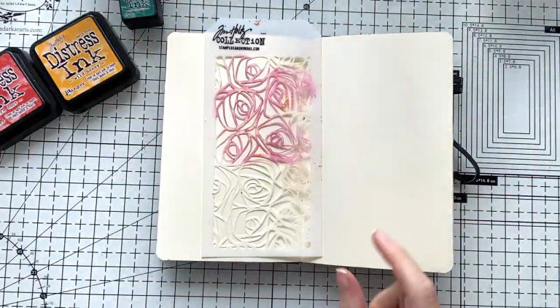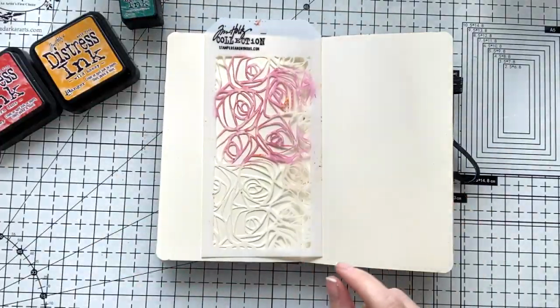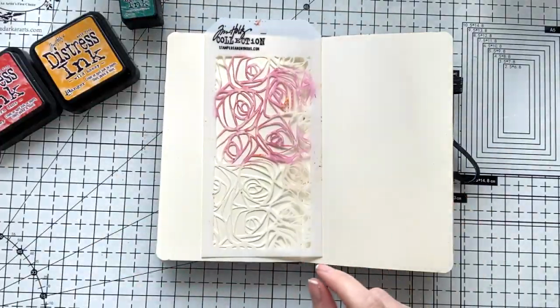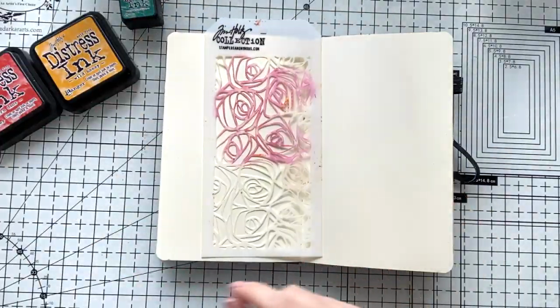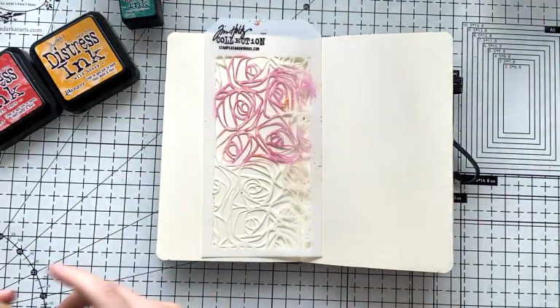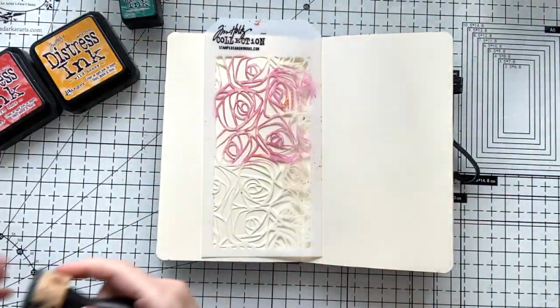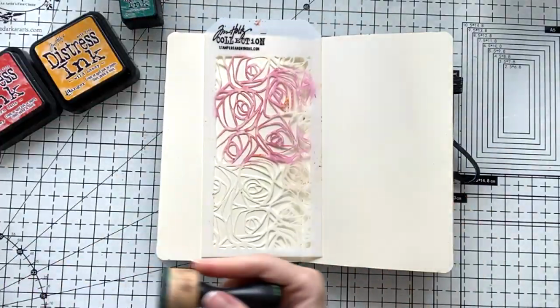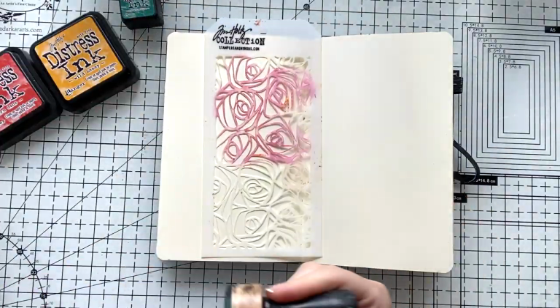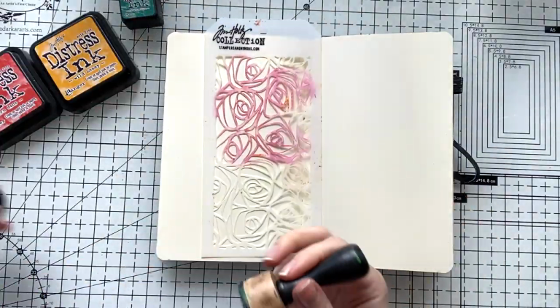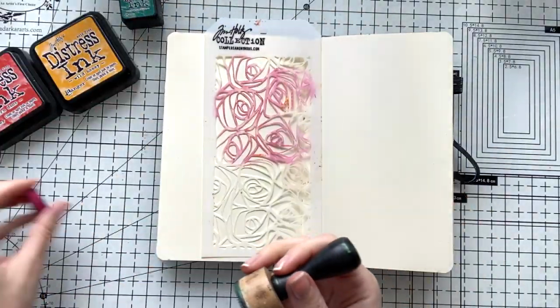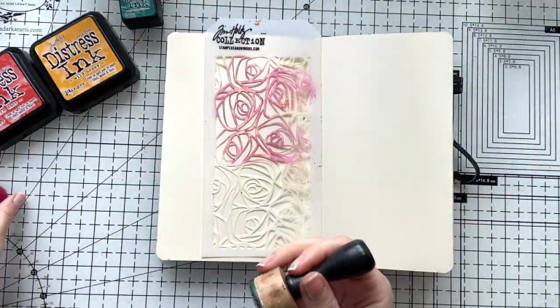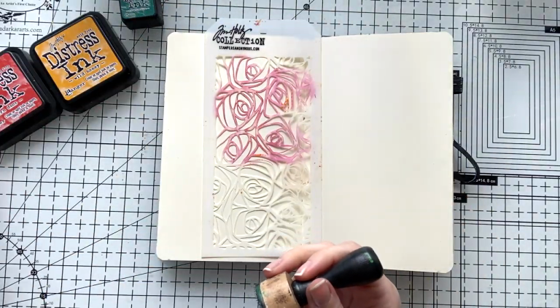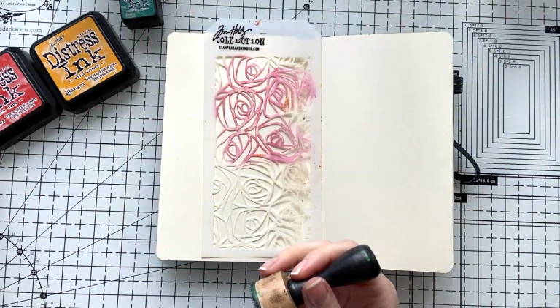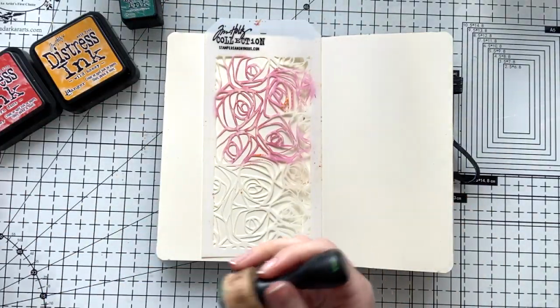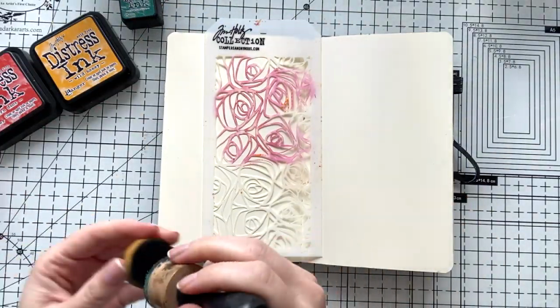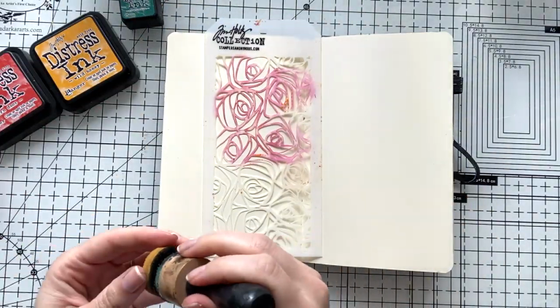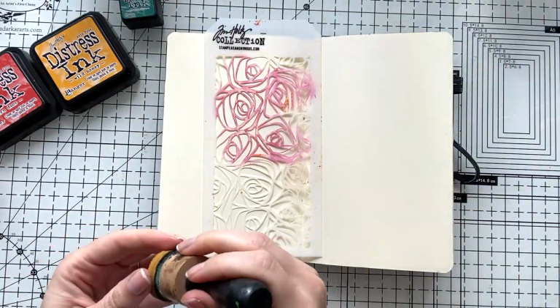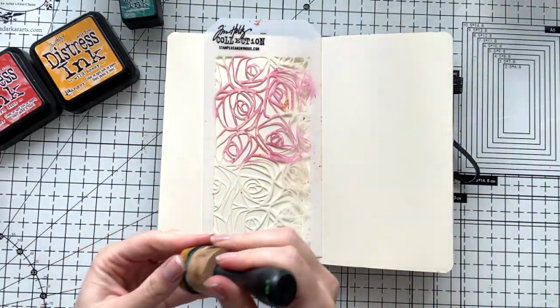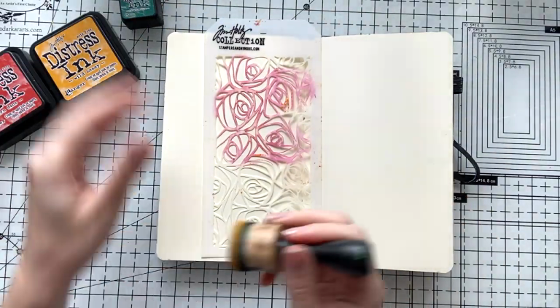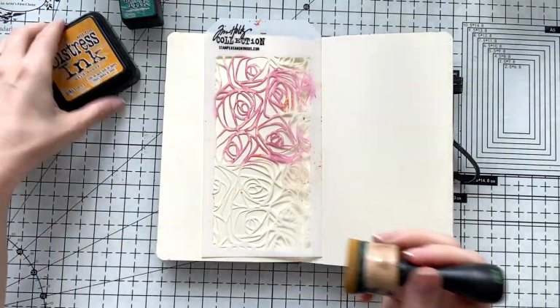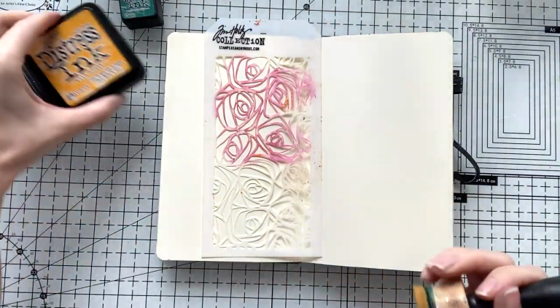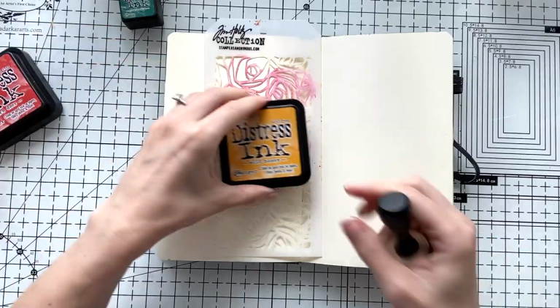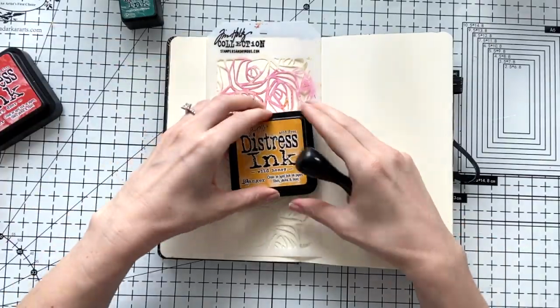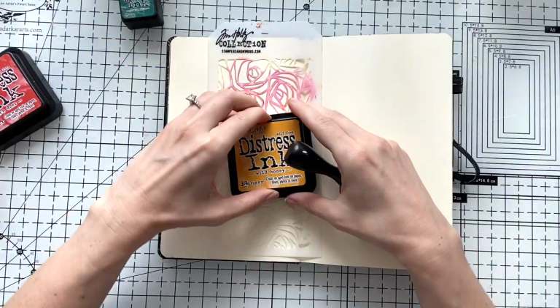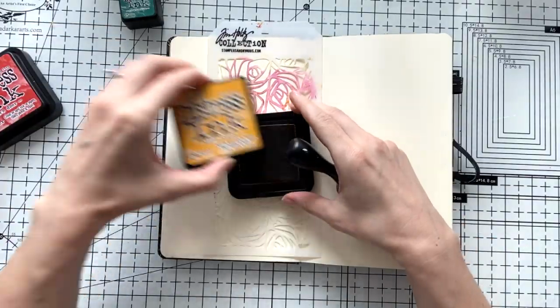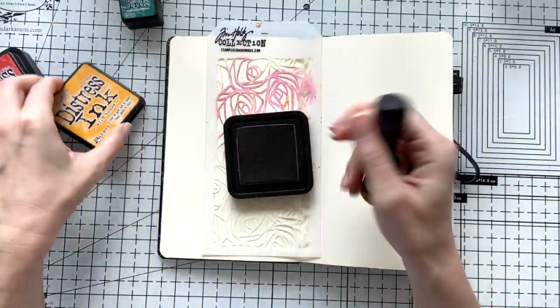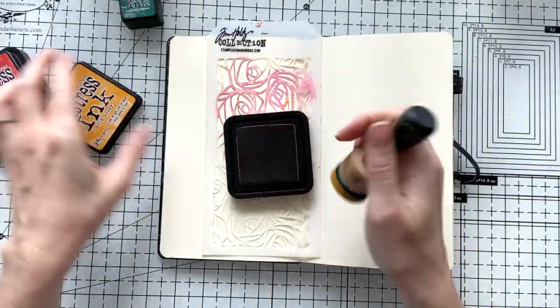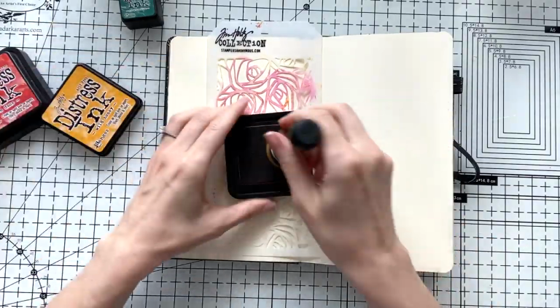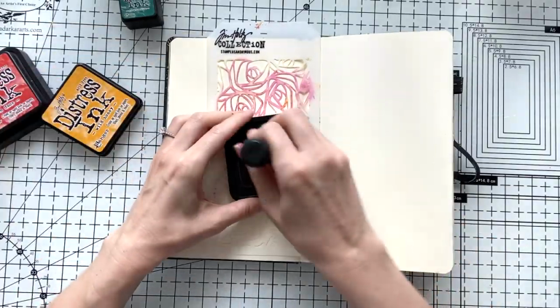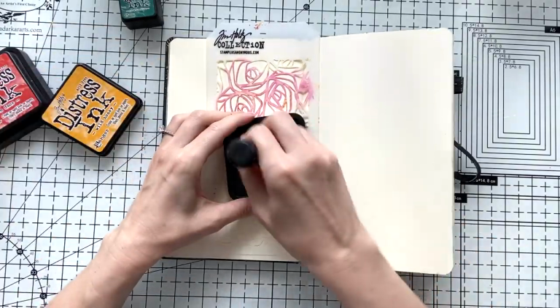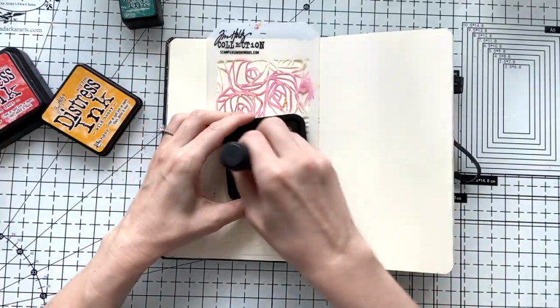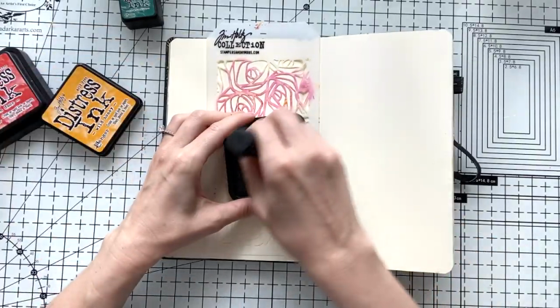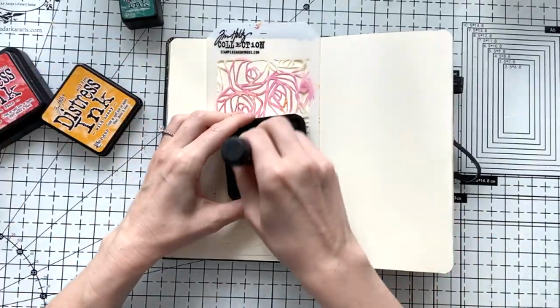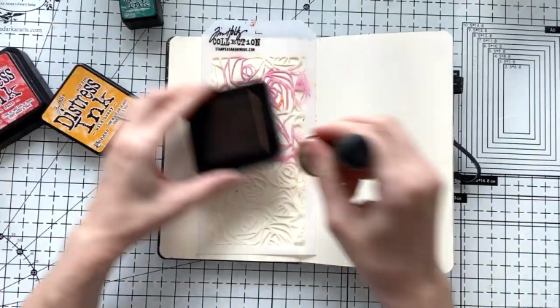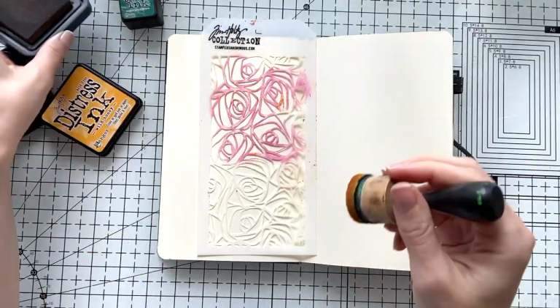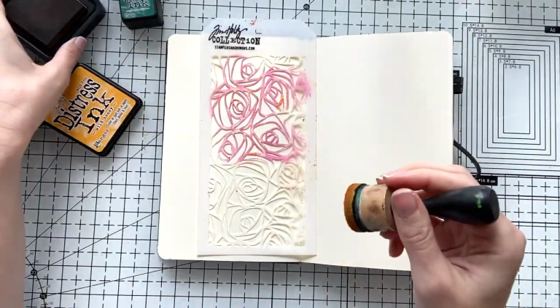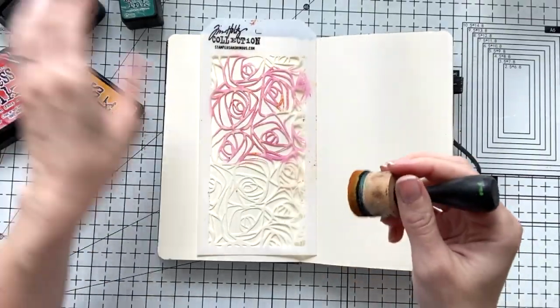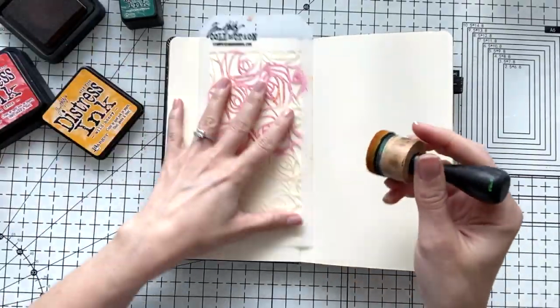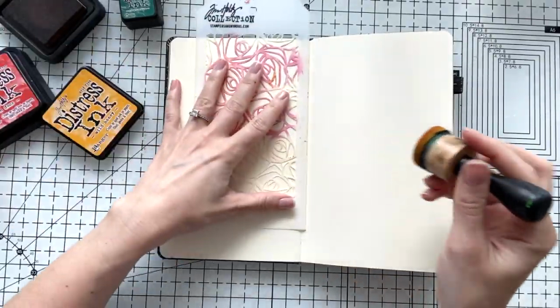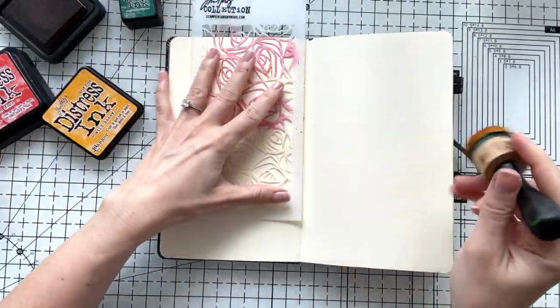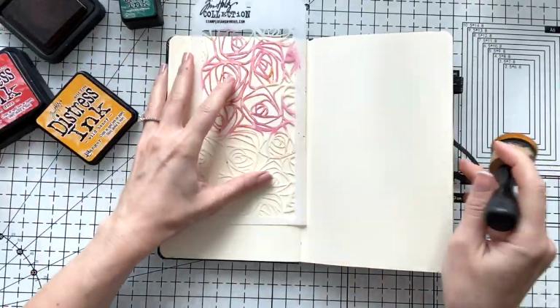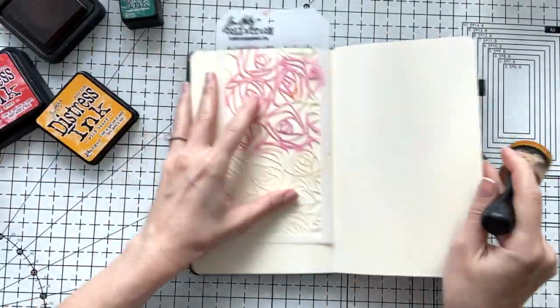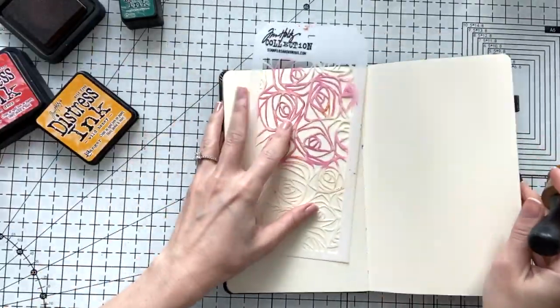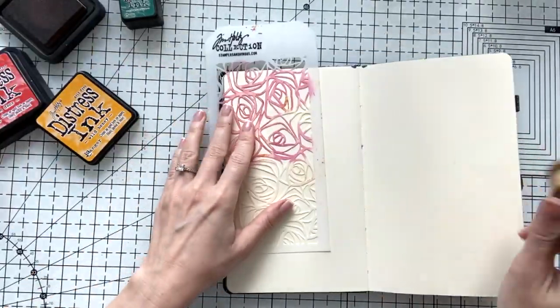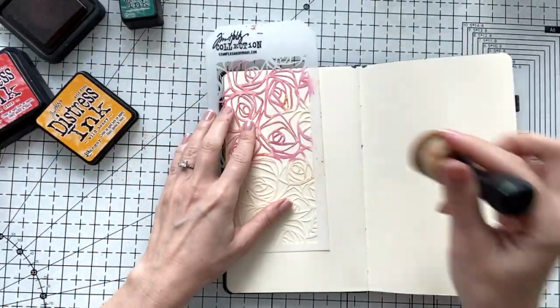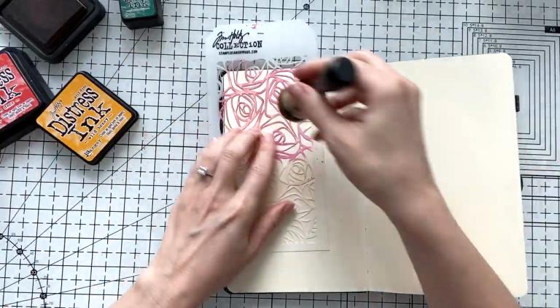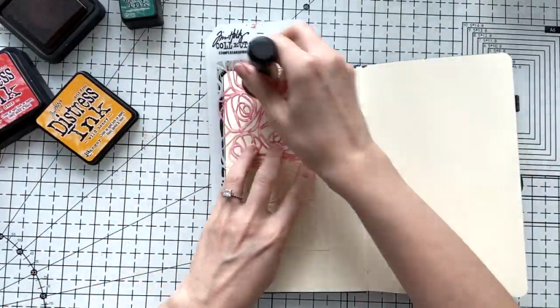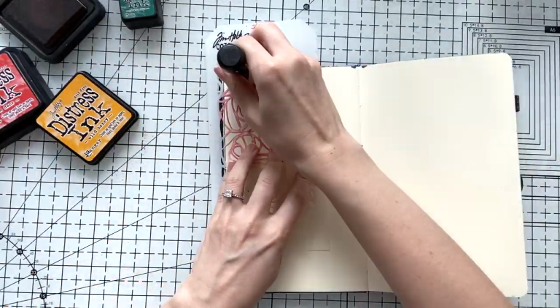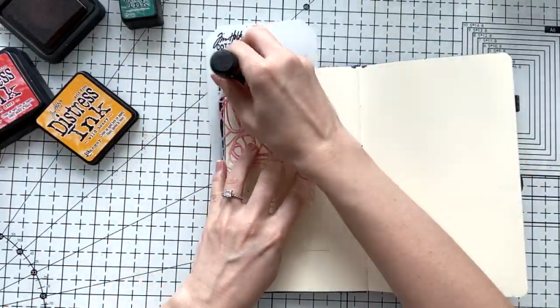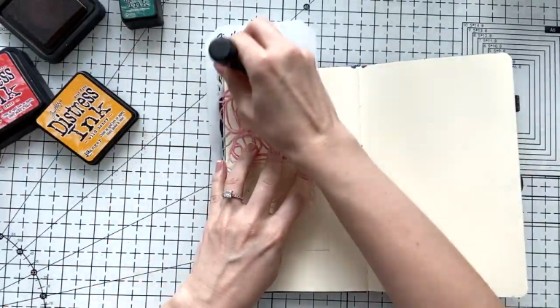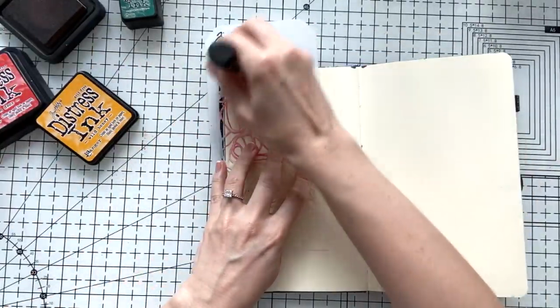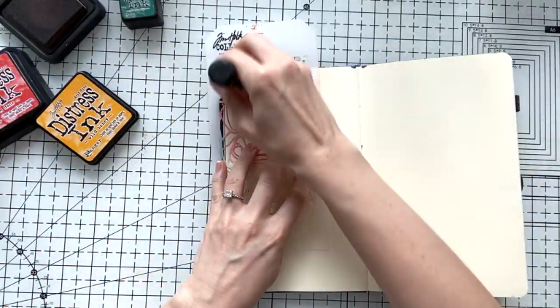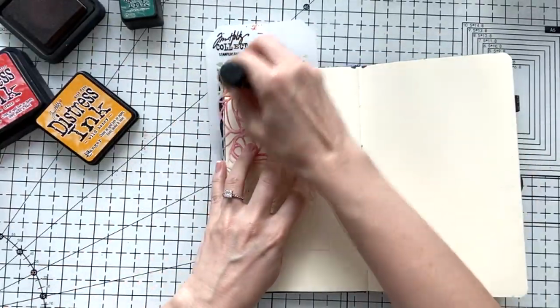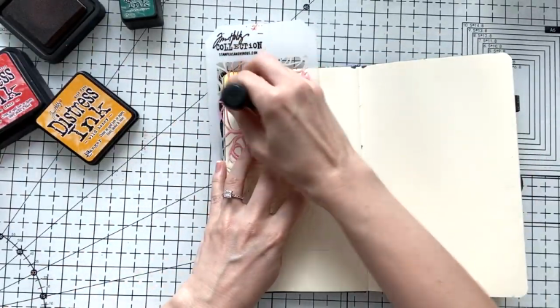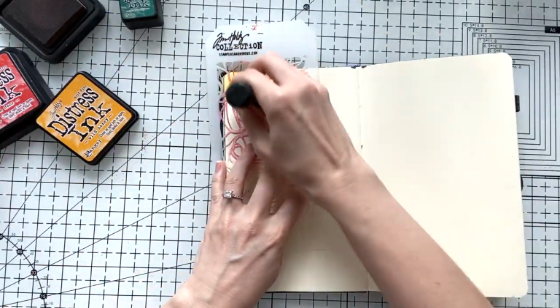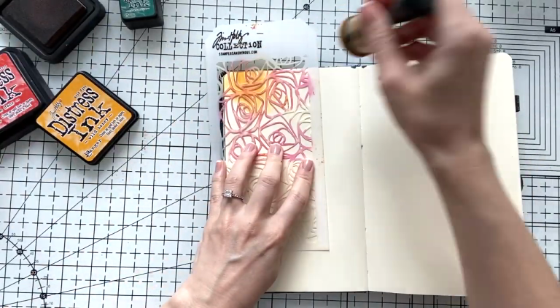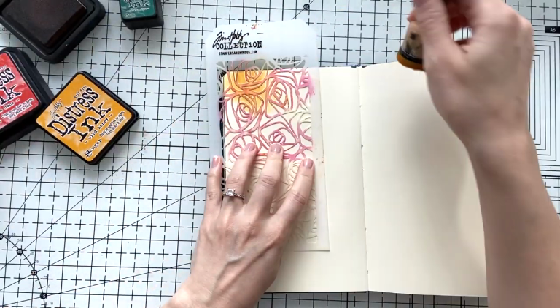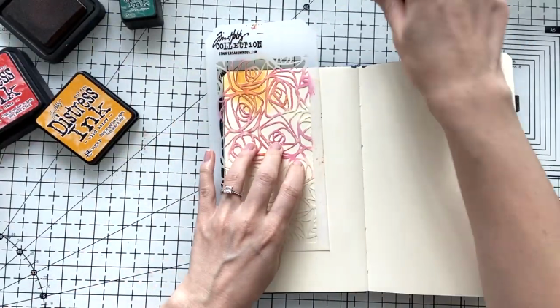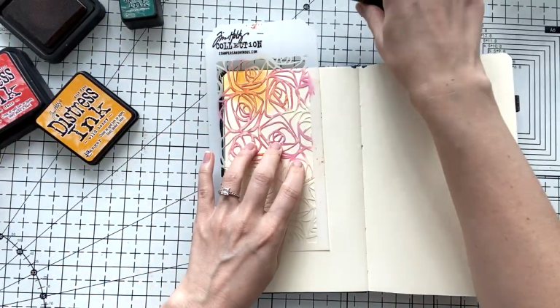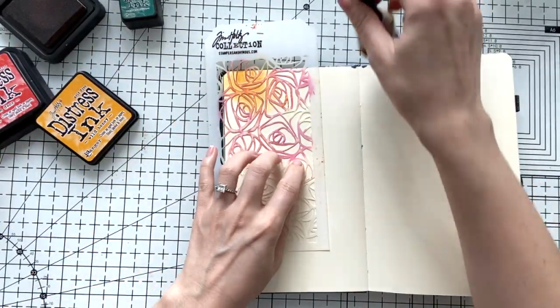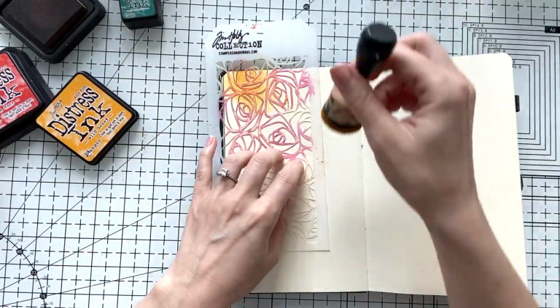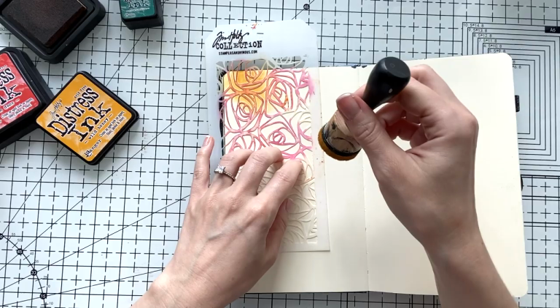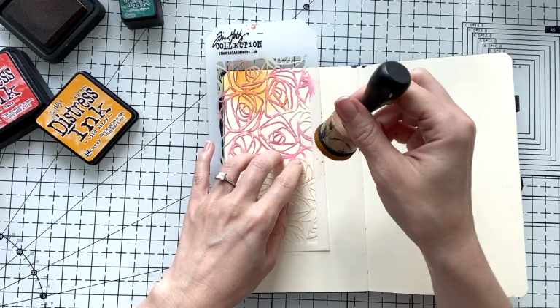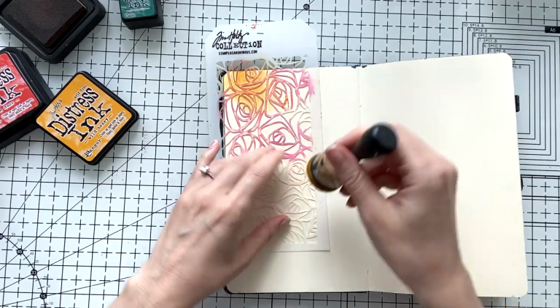Today I'm going to try a new technique that I saw from Tim Holtz. I didn't try it before but it looks very beautiful.